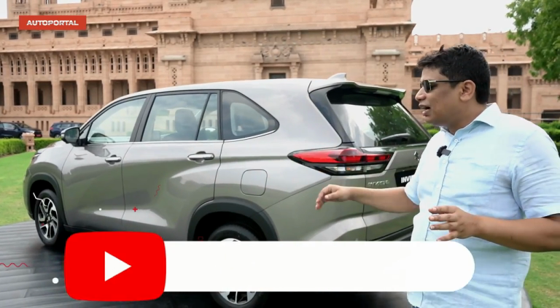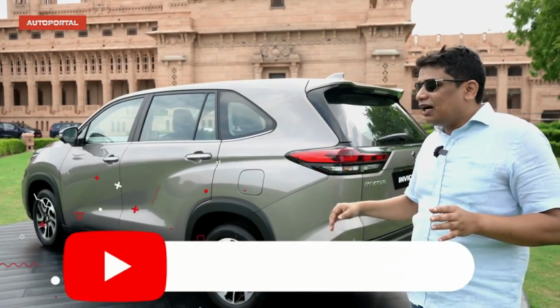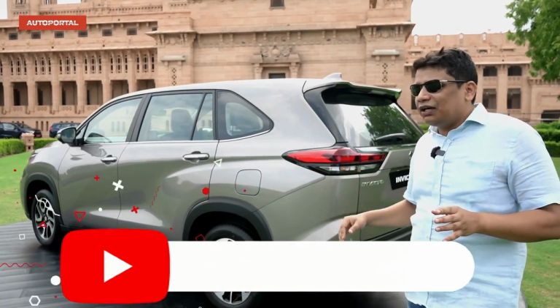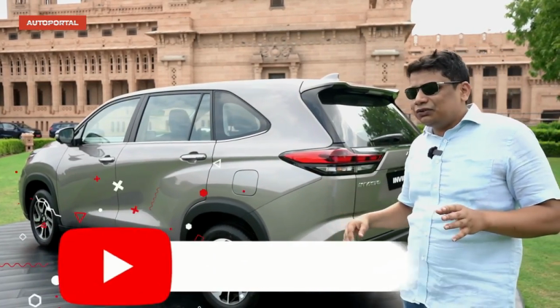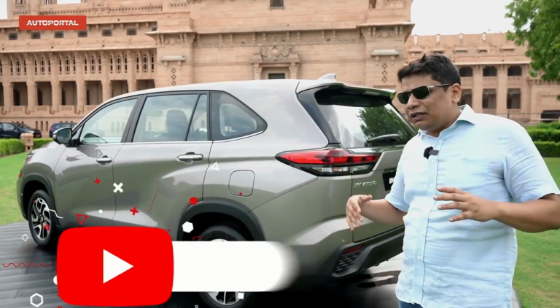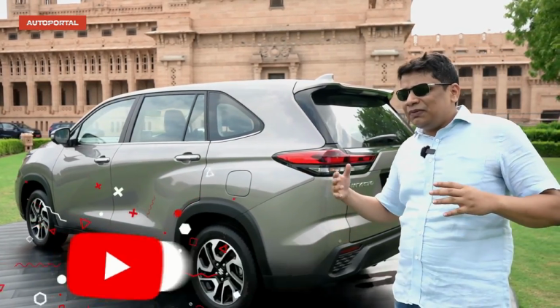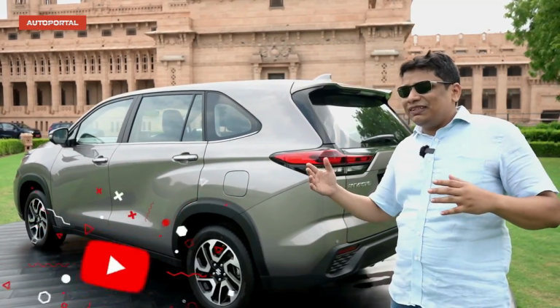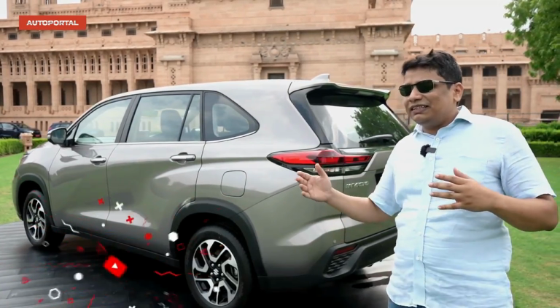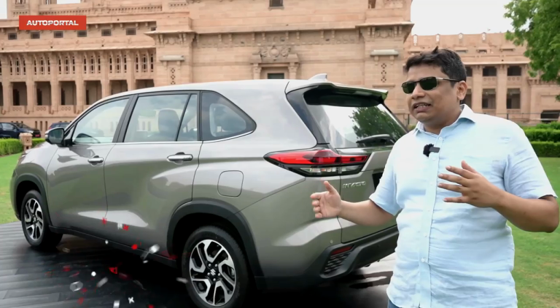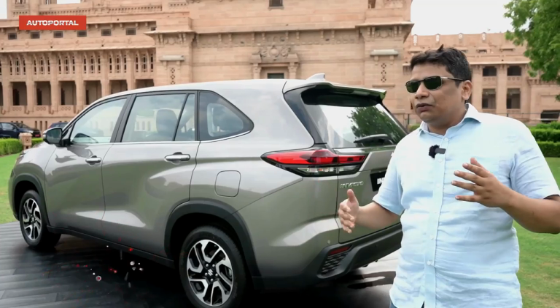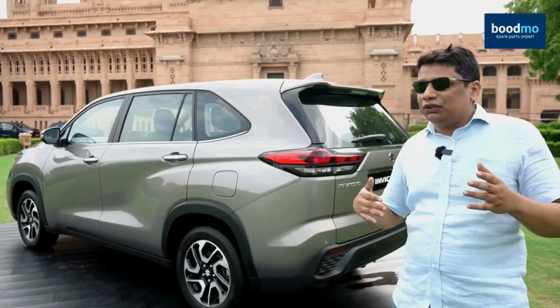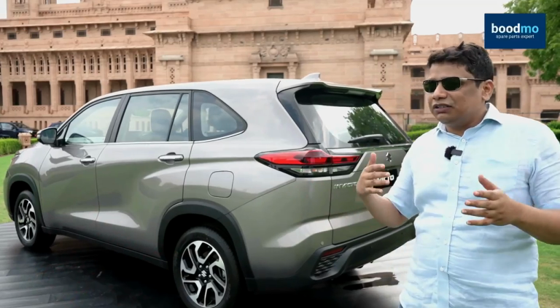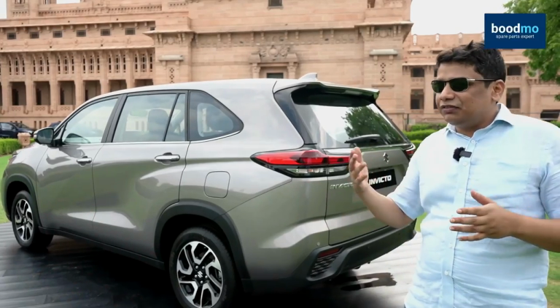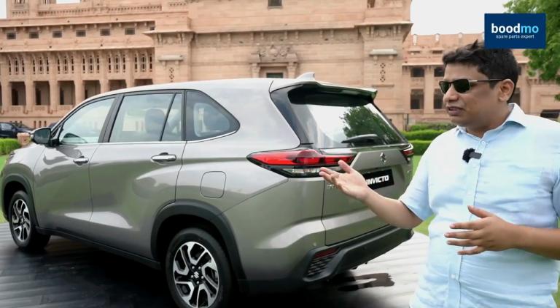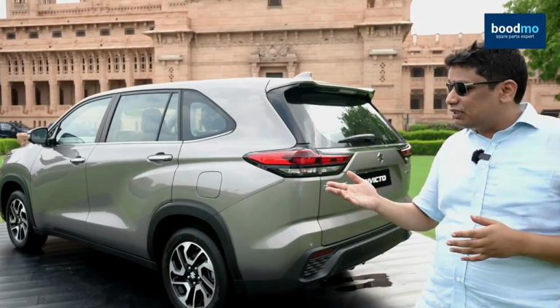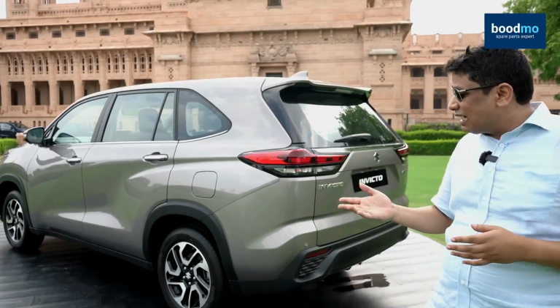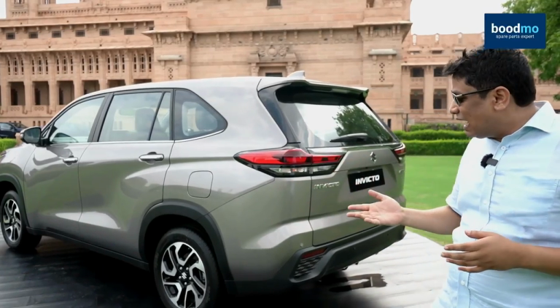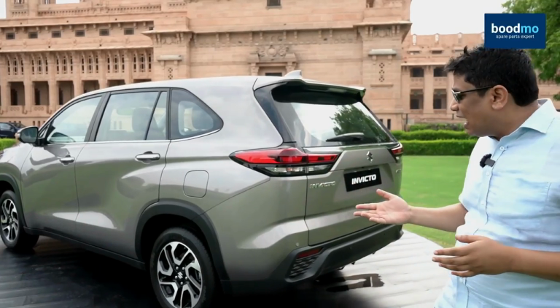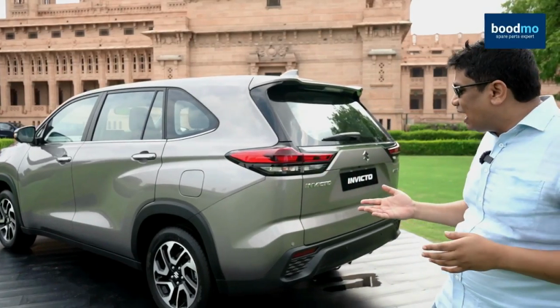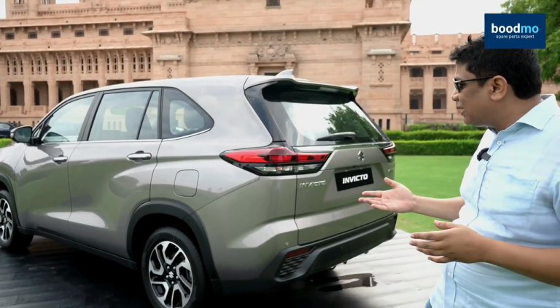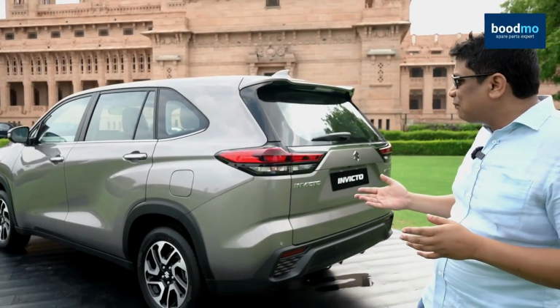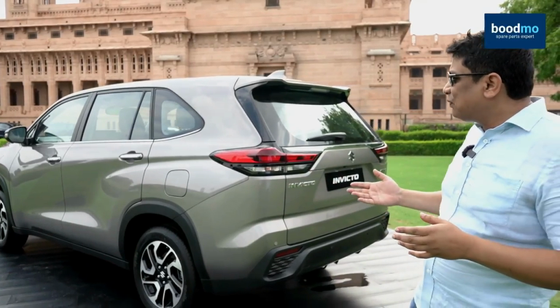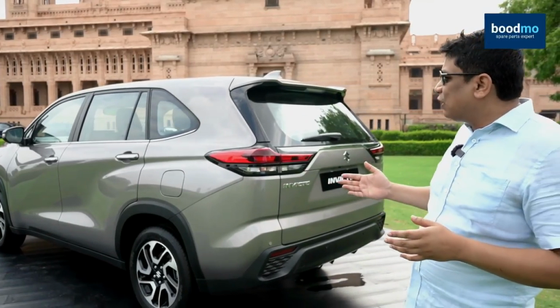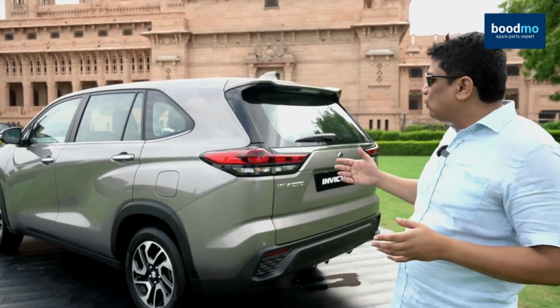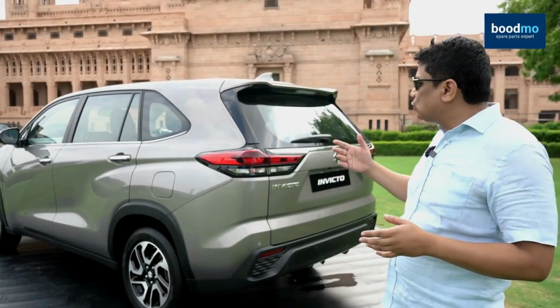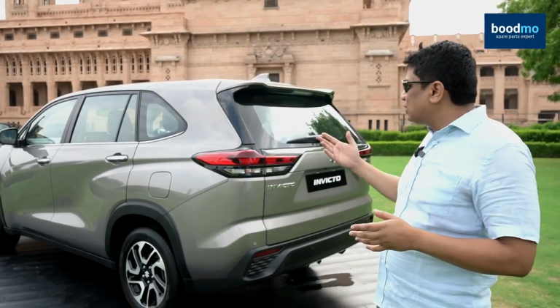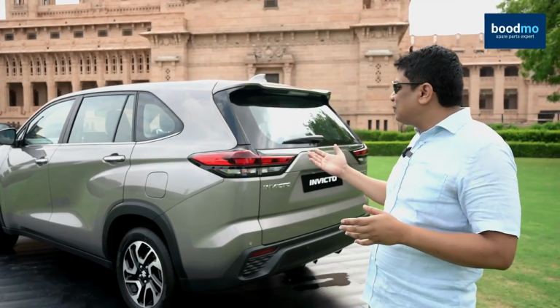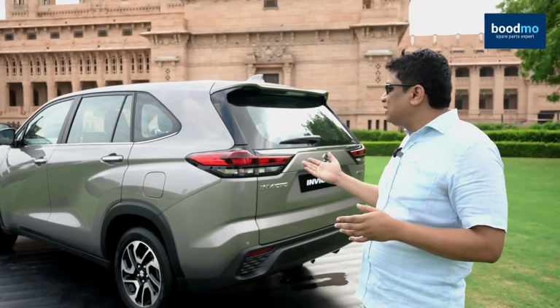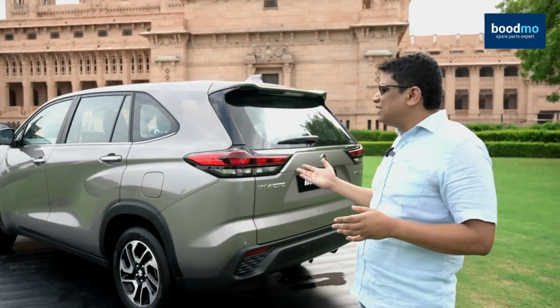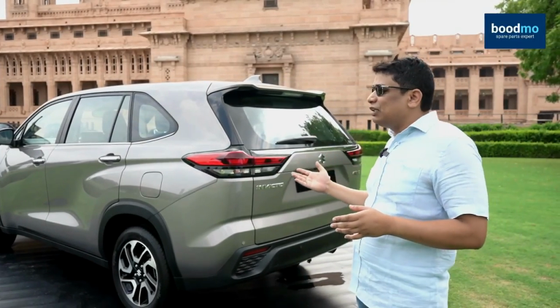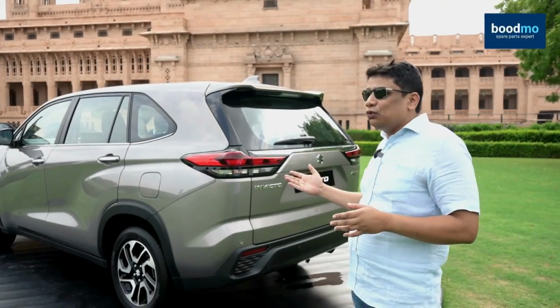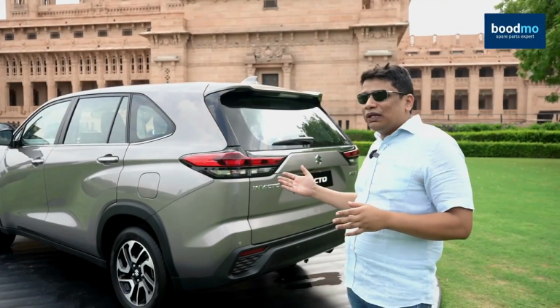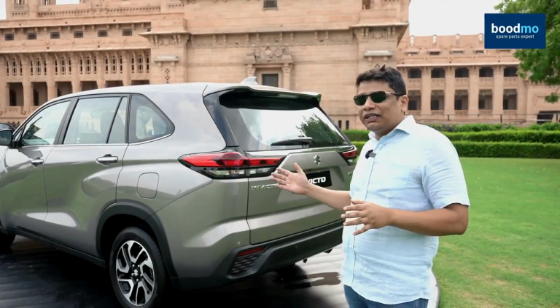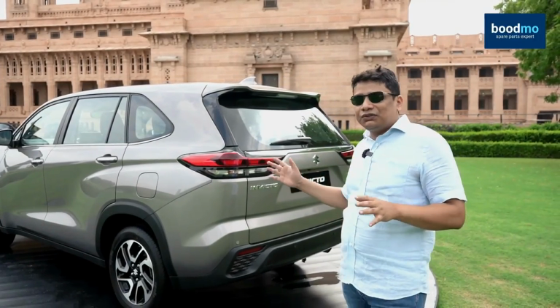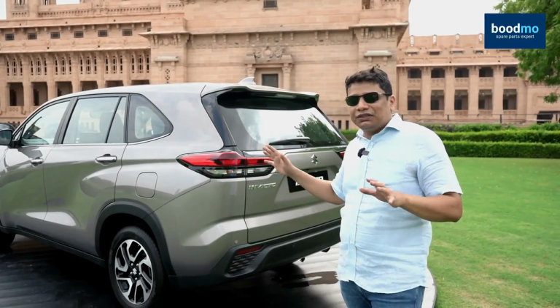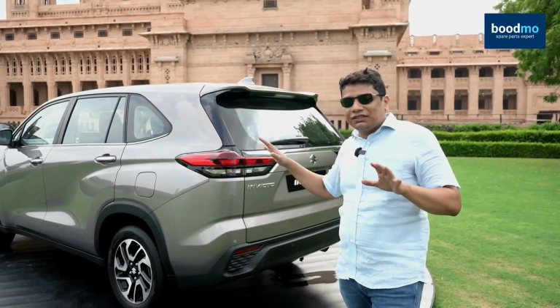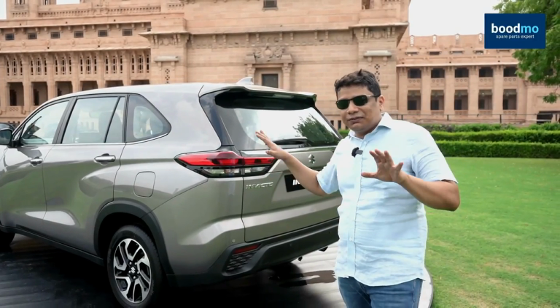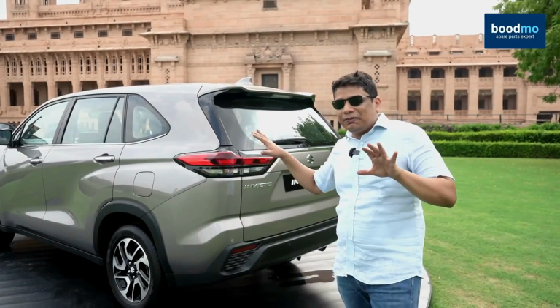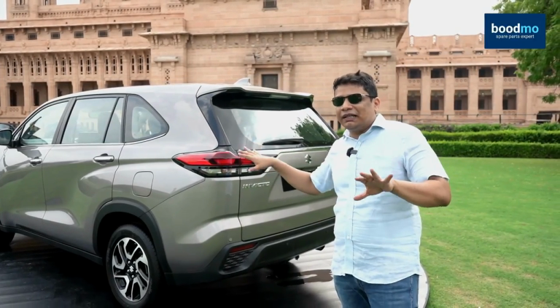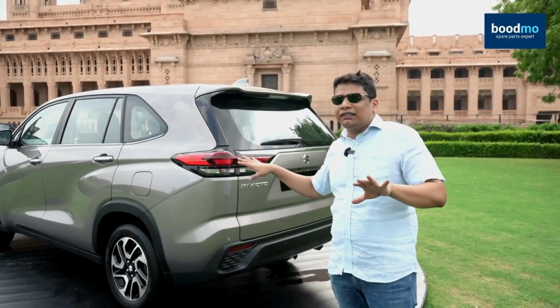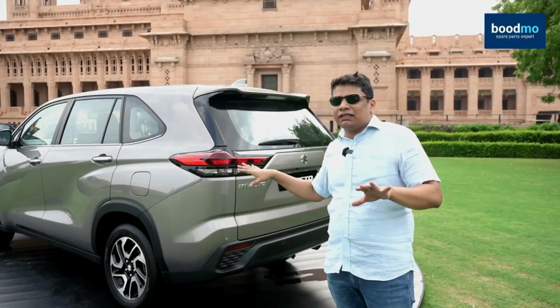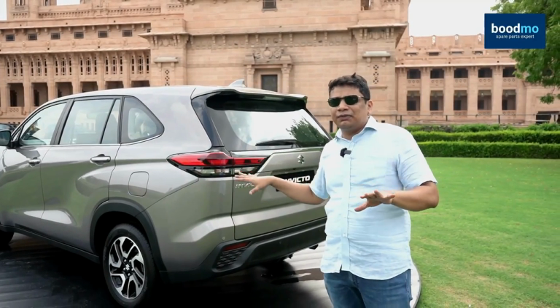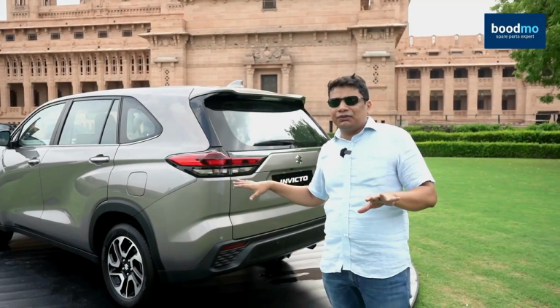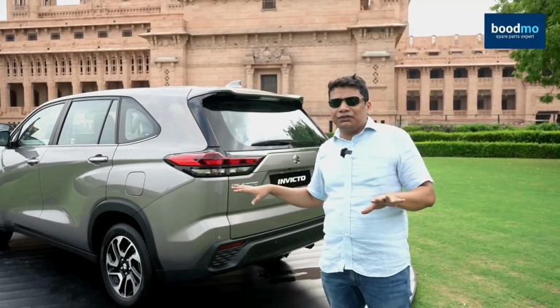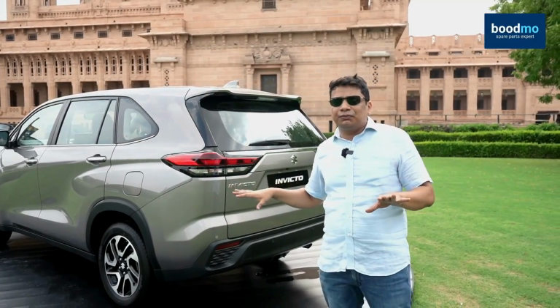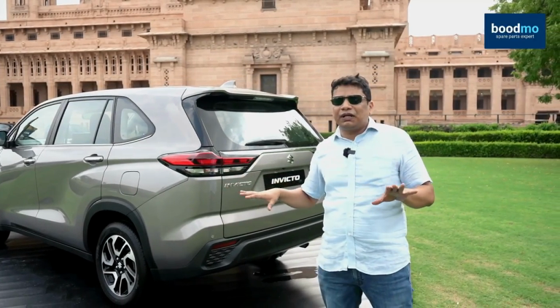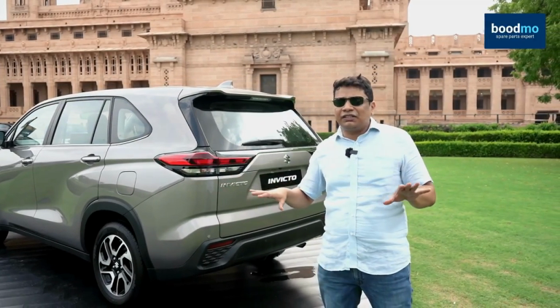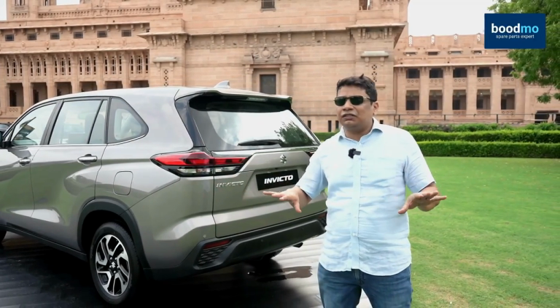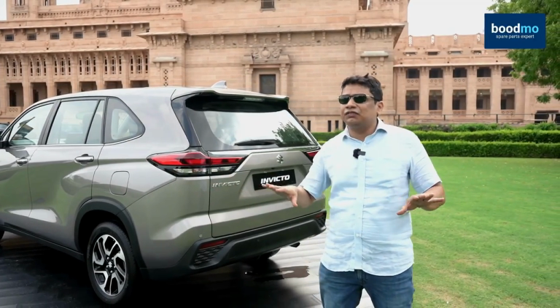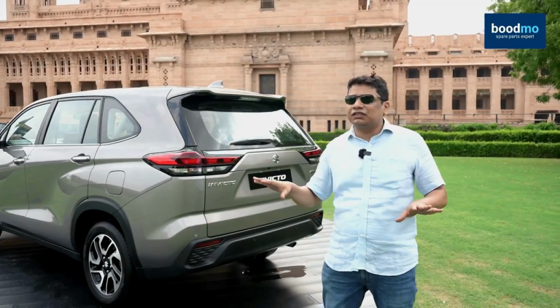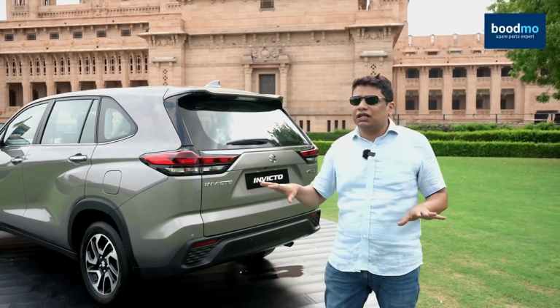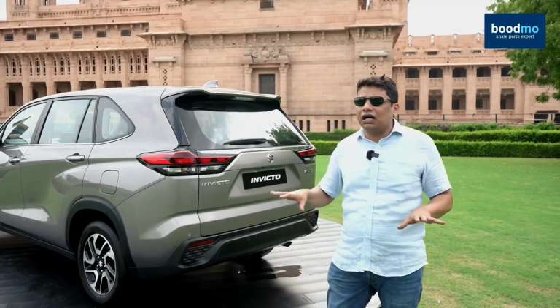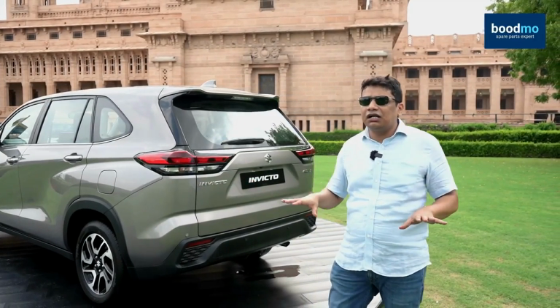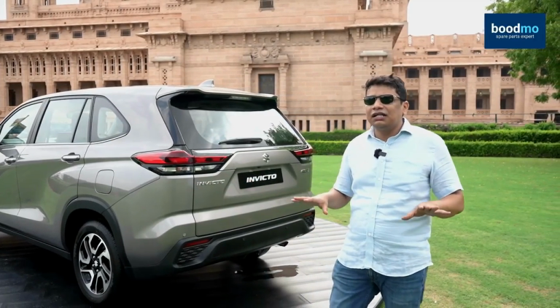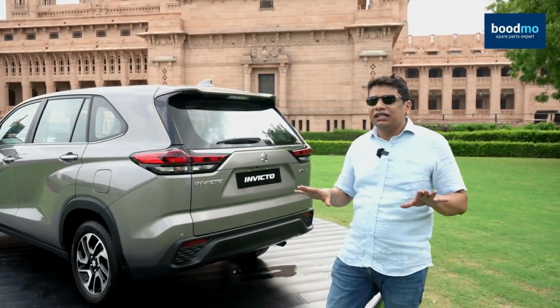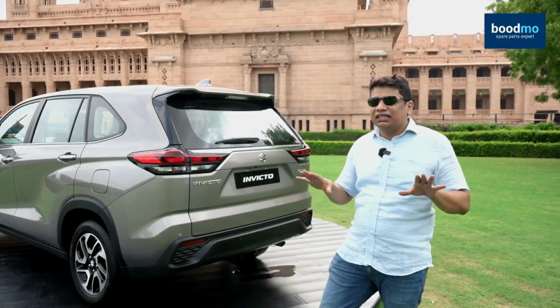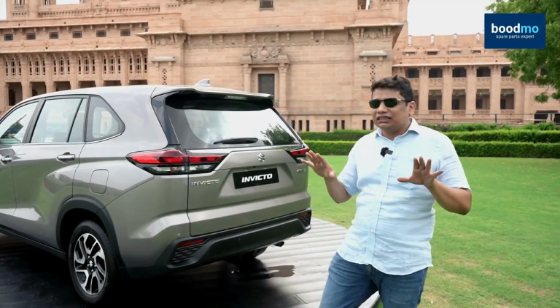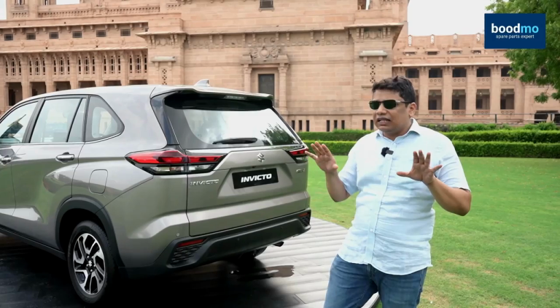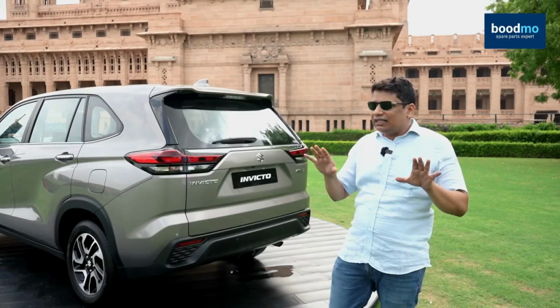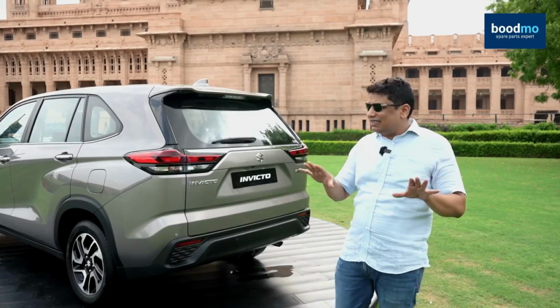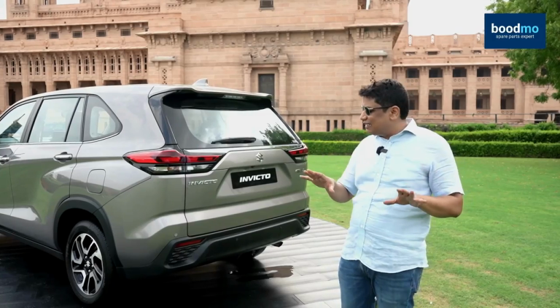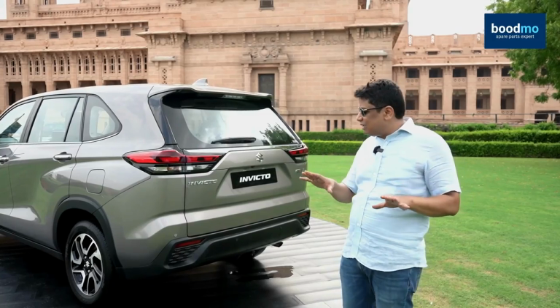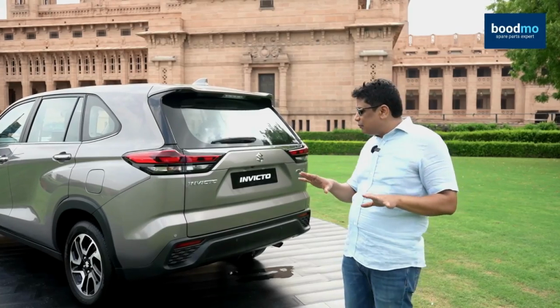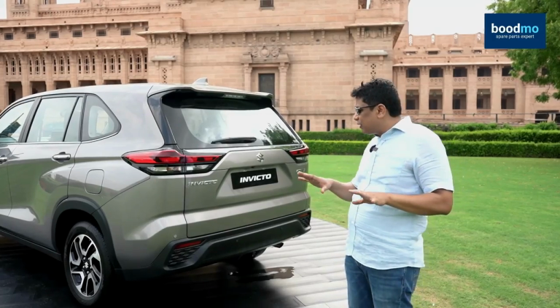Let me tell you what the differences are and also whether you should consider buying this car, because the pricing of this car is slightly cheaper.